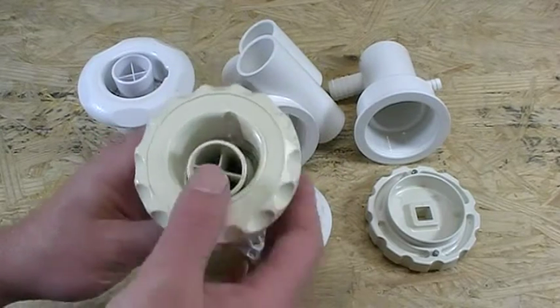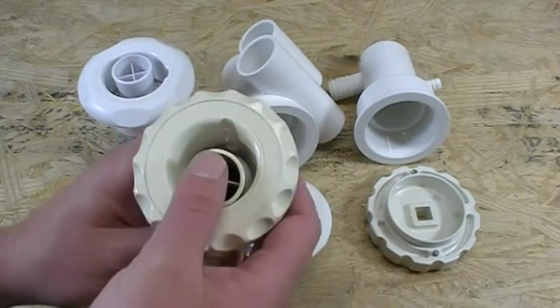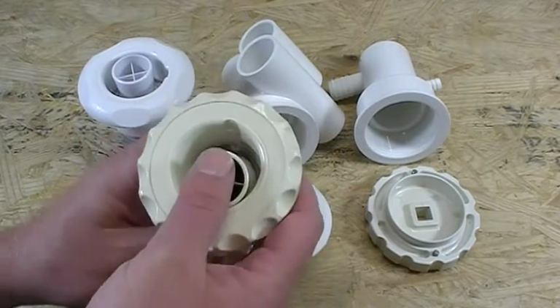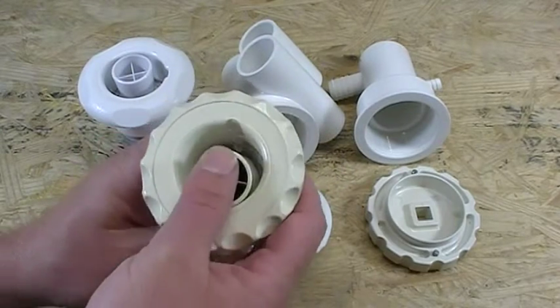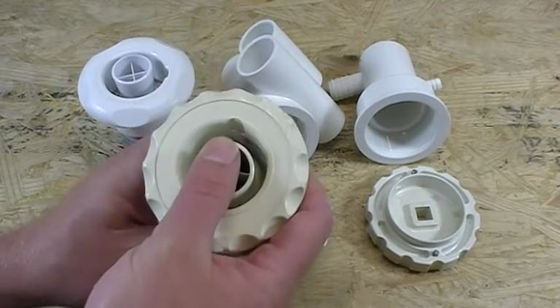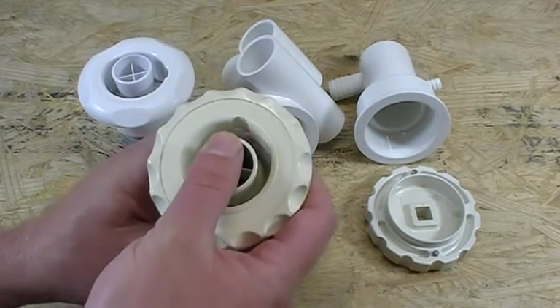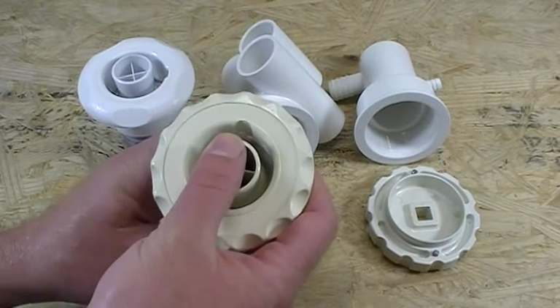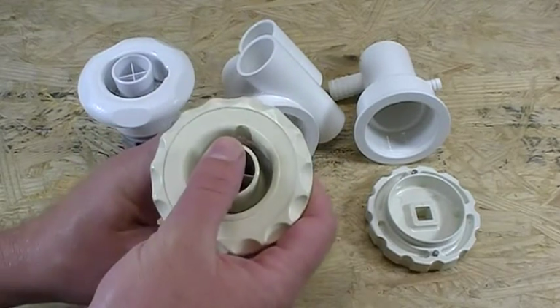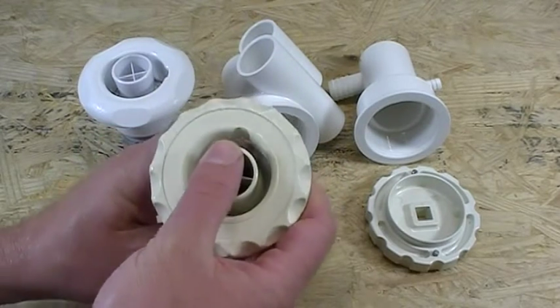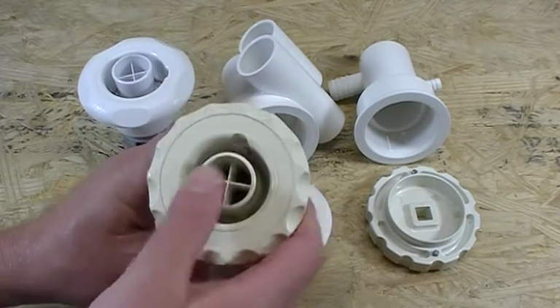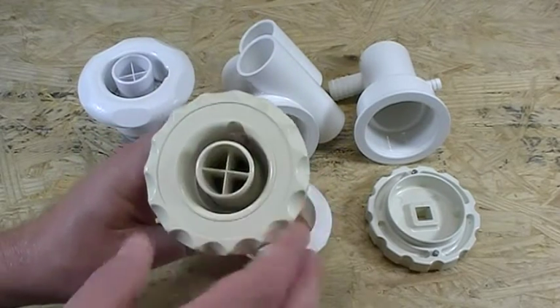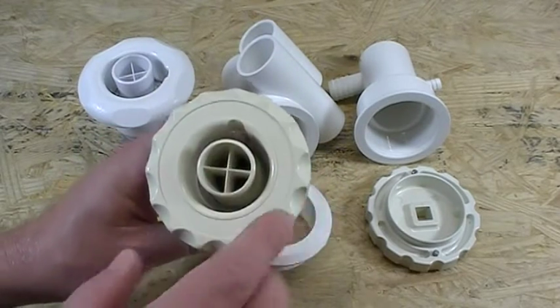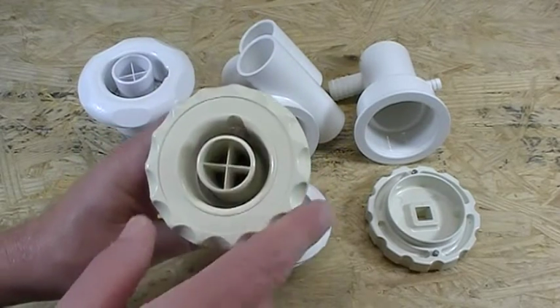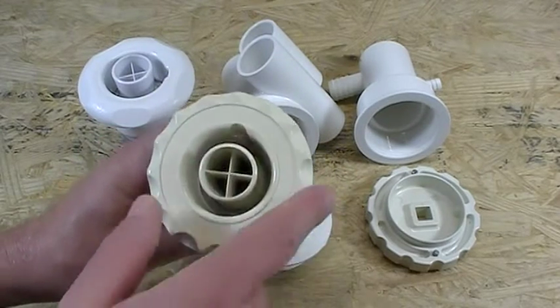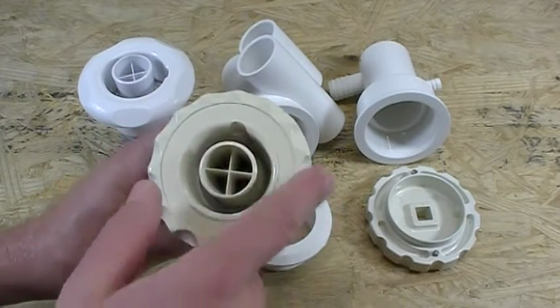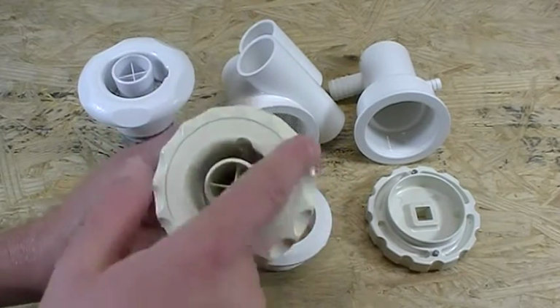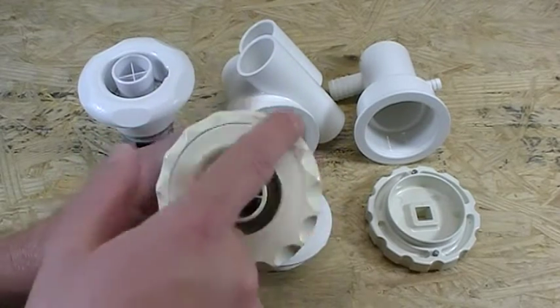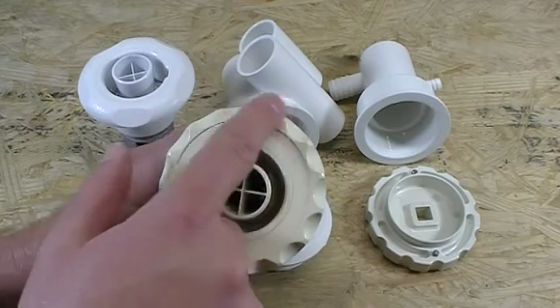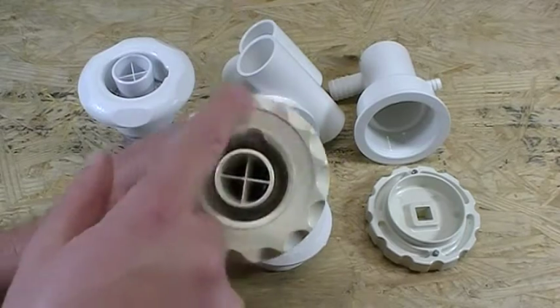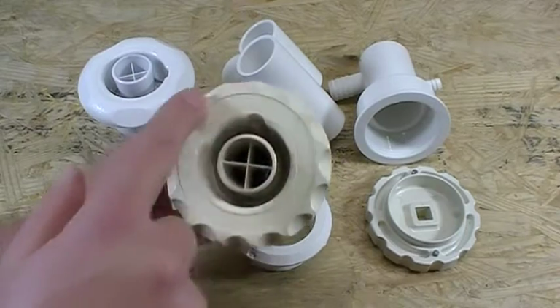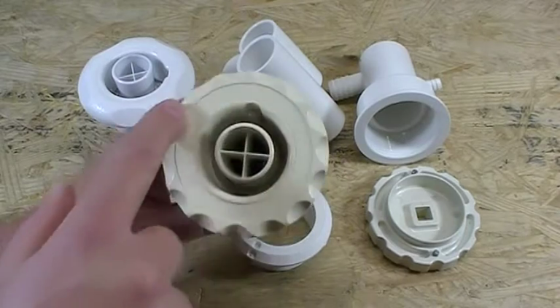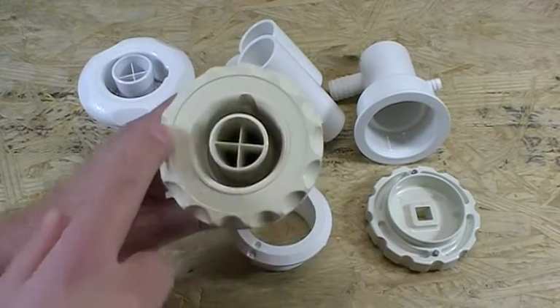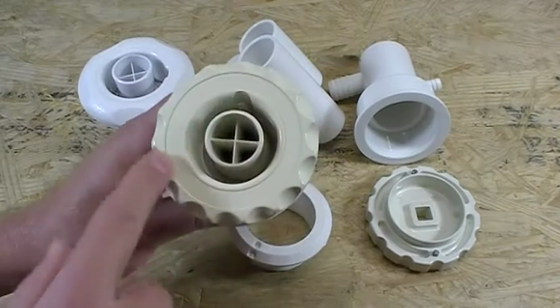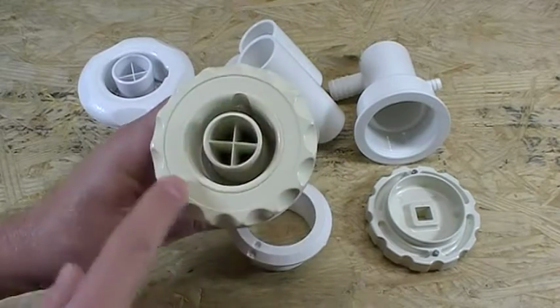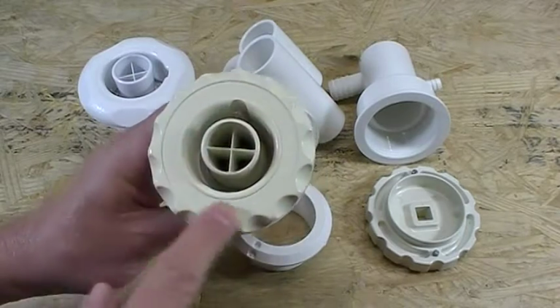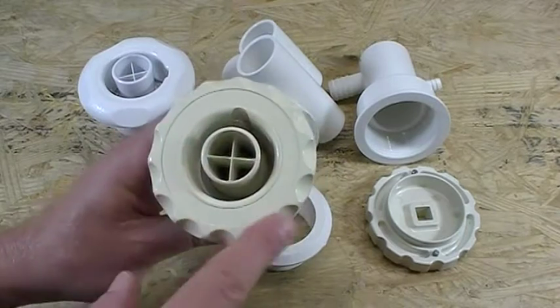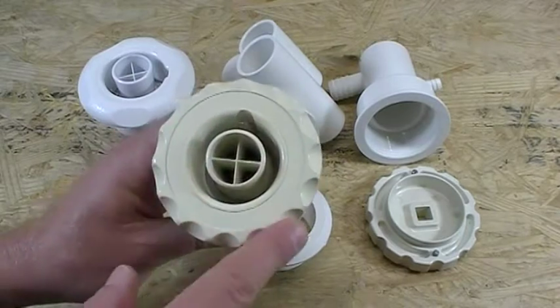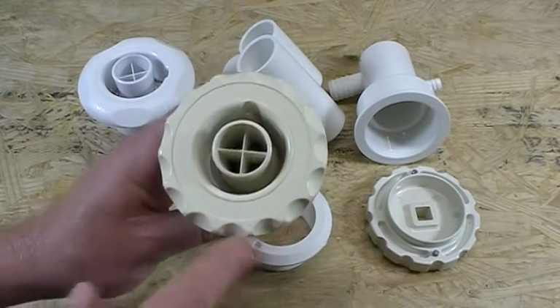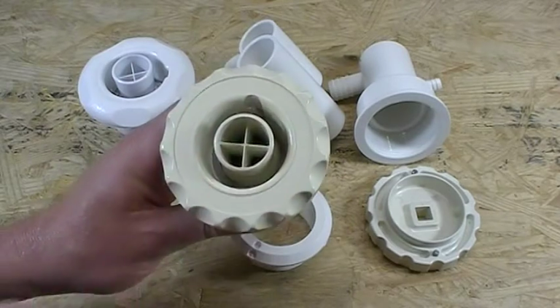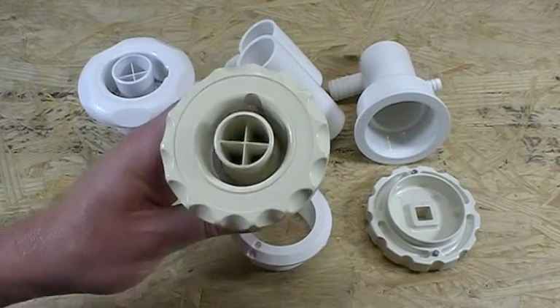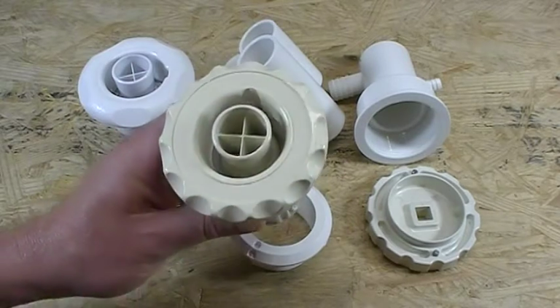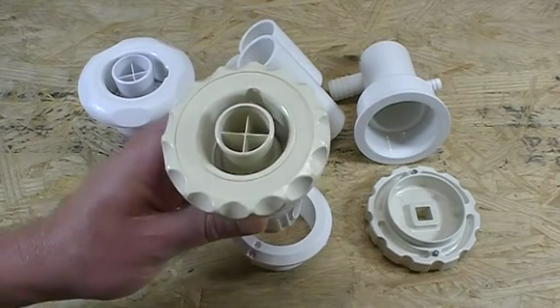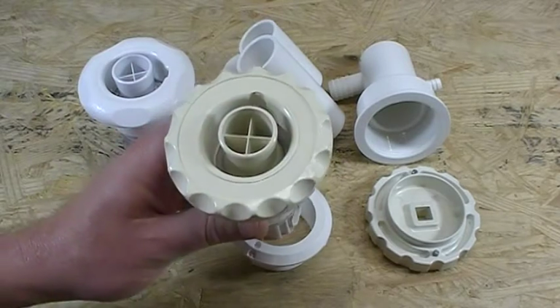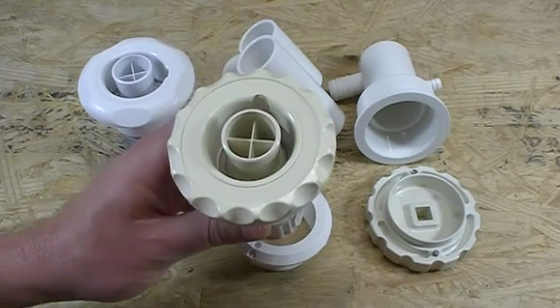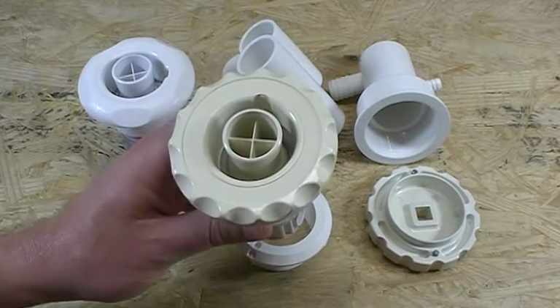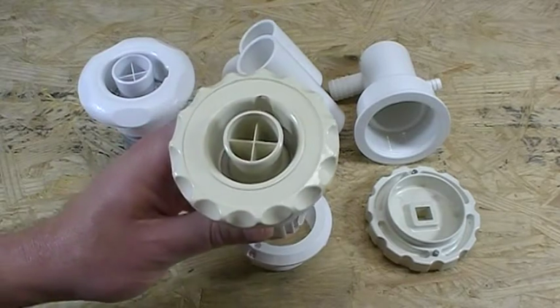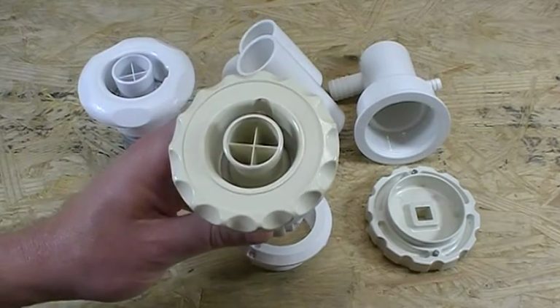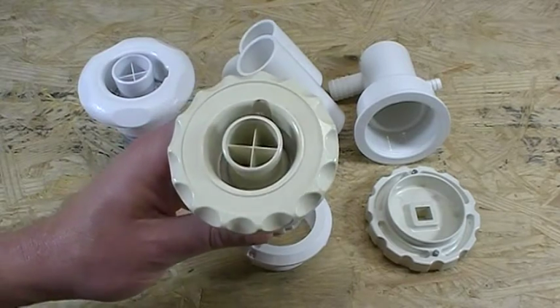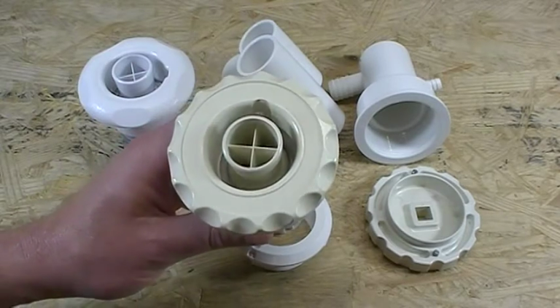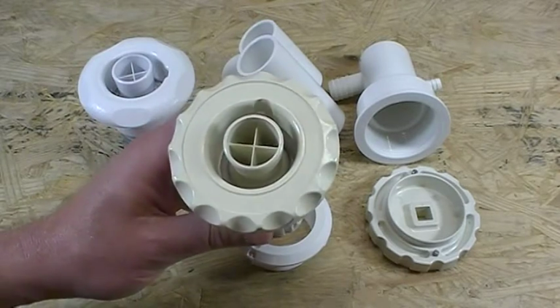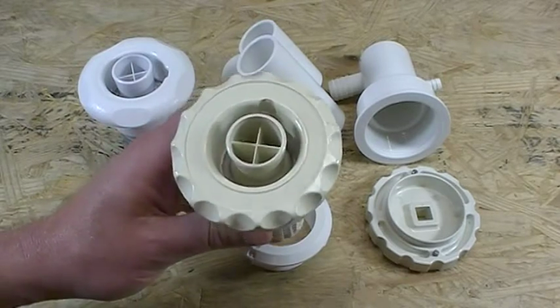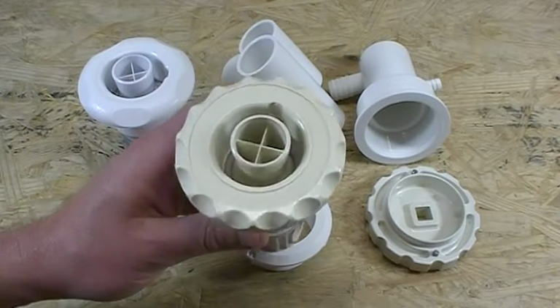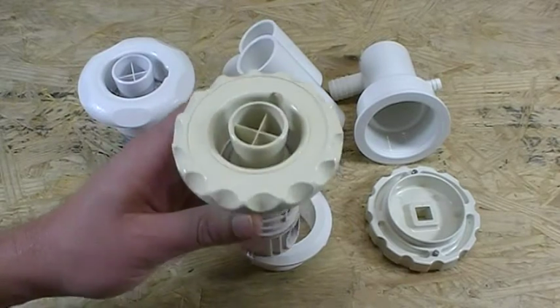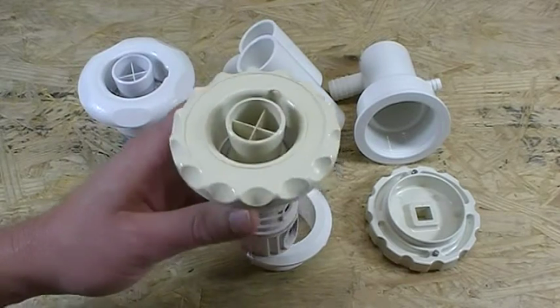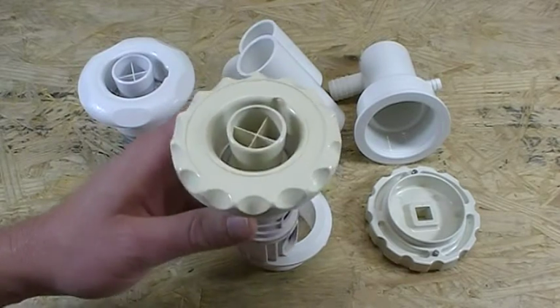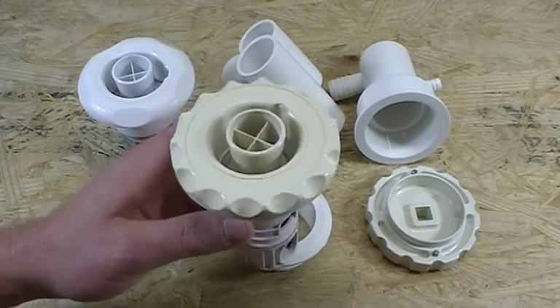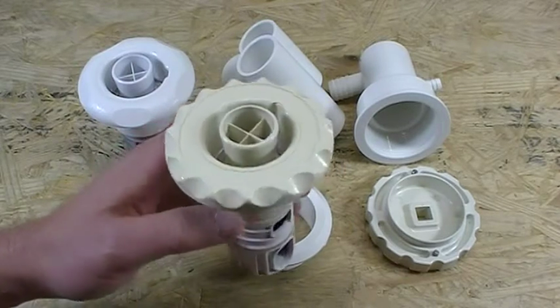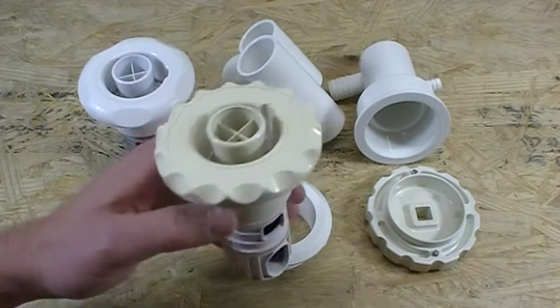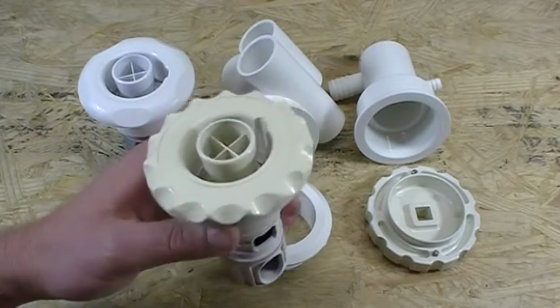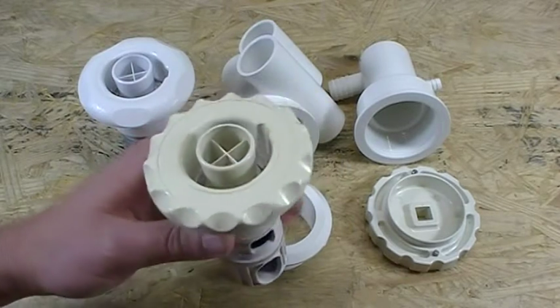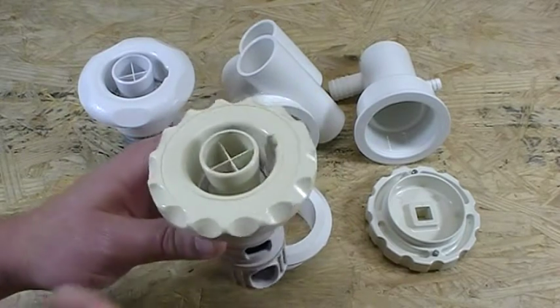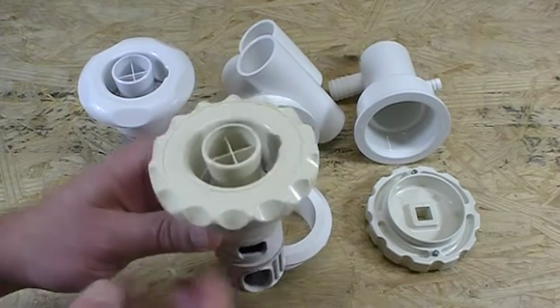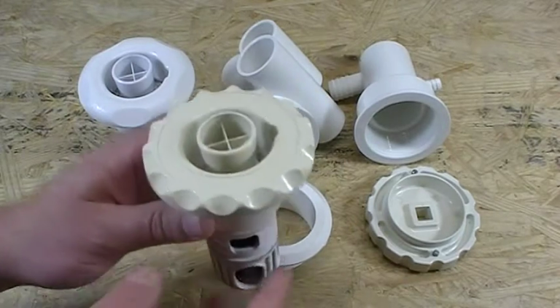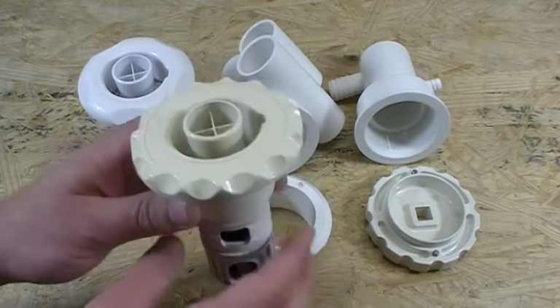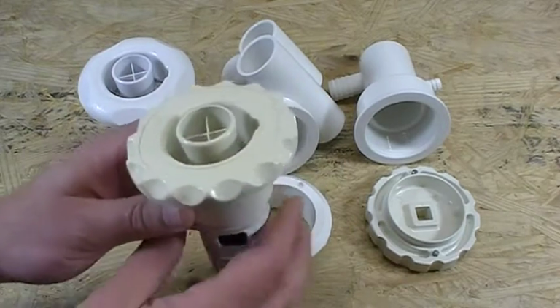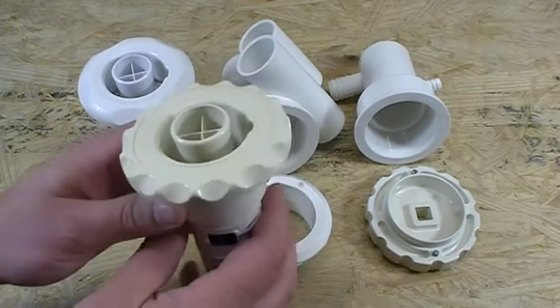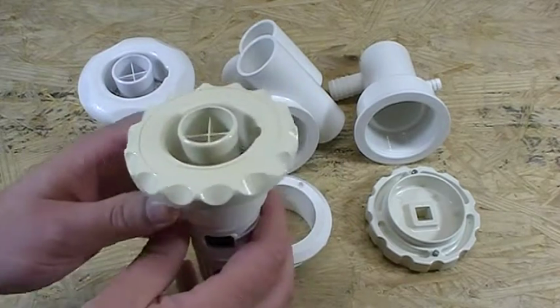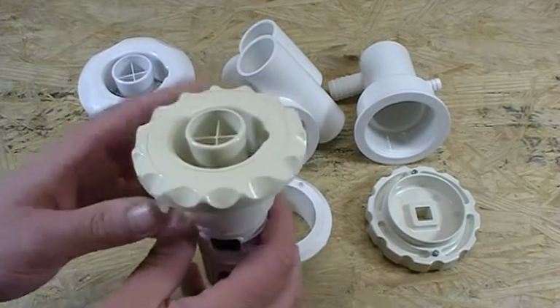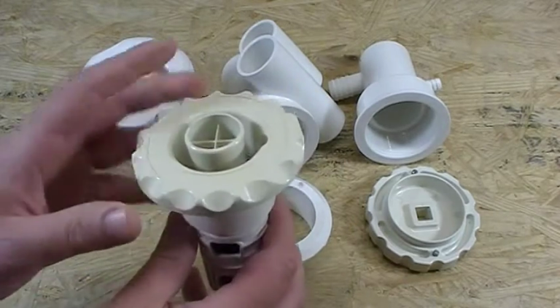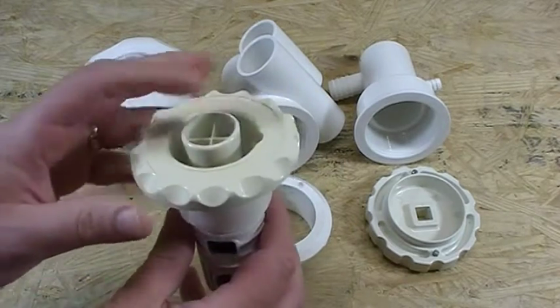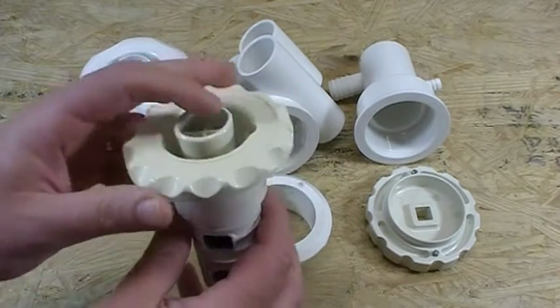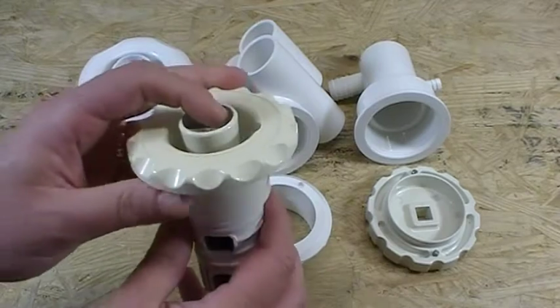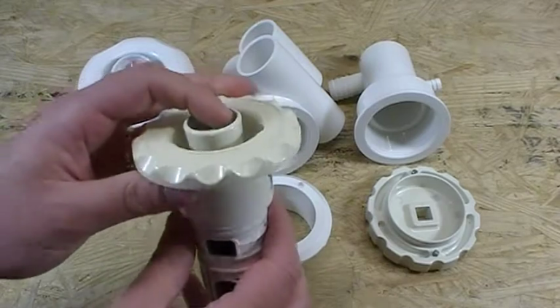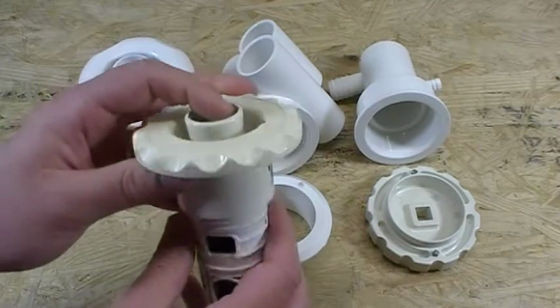The original design had the scallop look on the outside, very, very famous. That scallop look was used in a lot of whirlpool tubs back in the day.